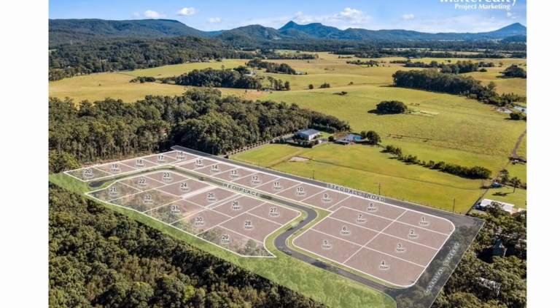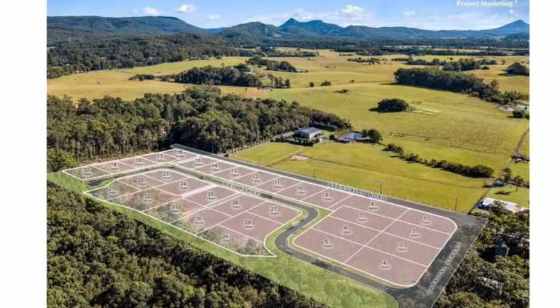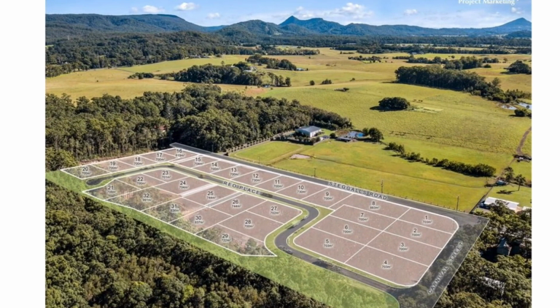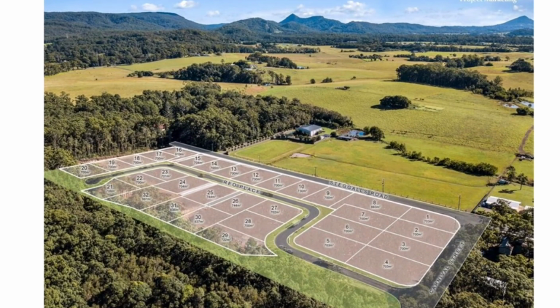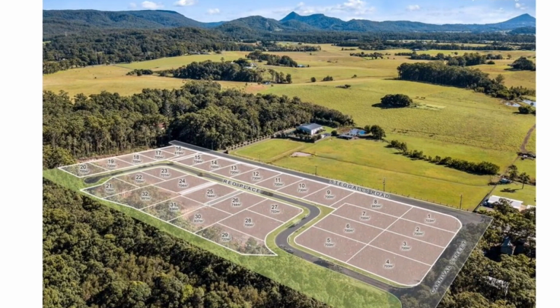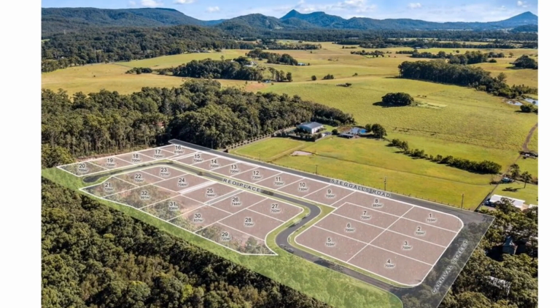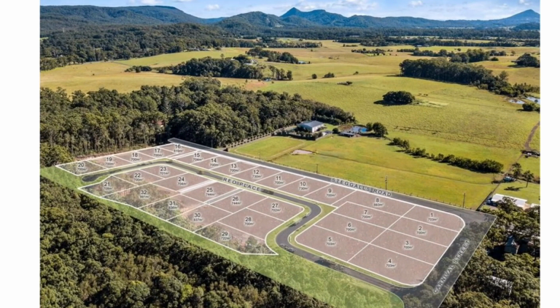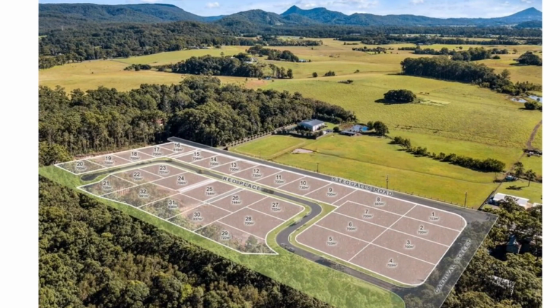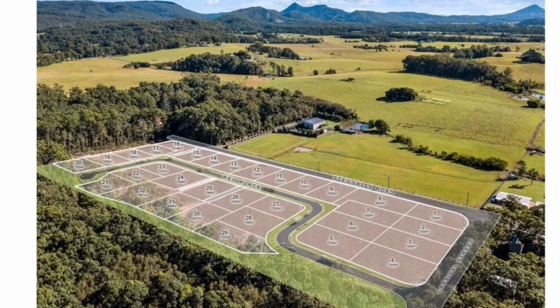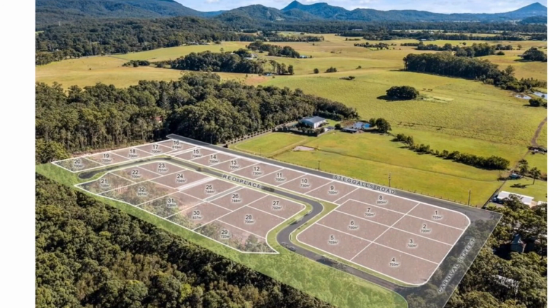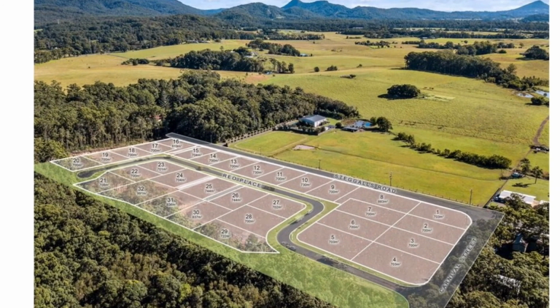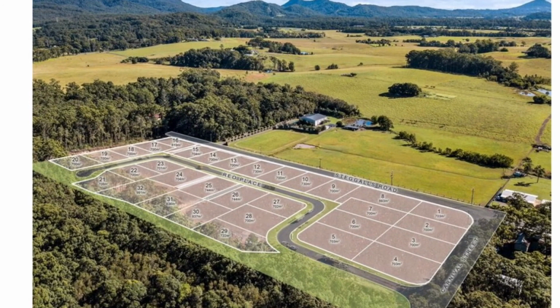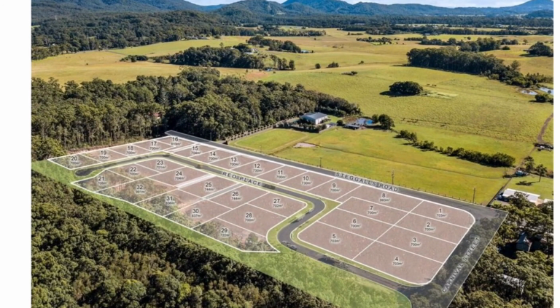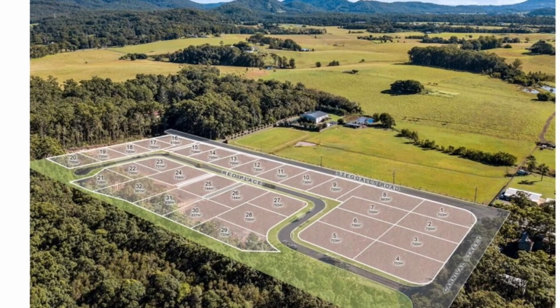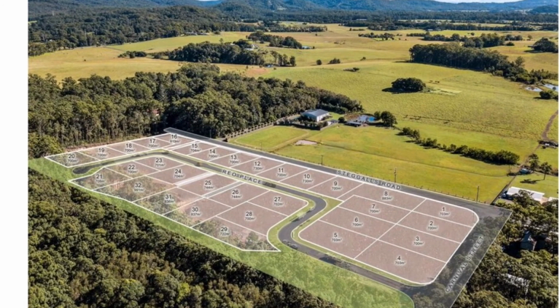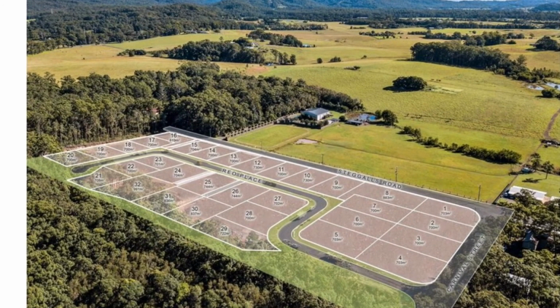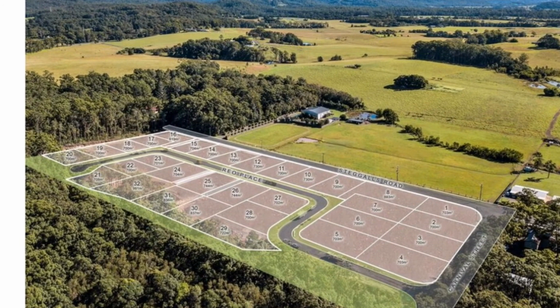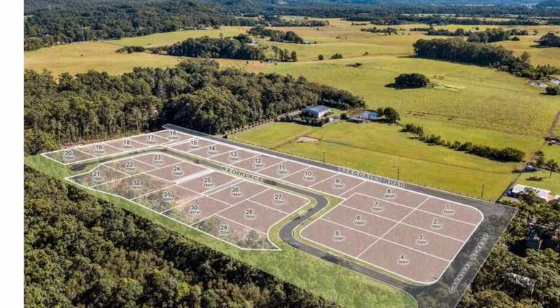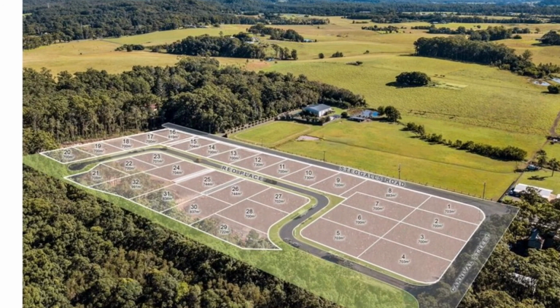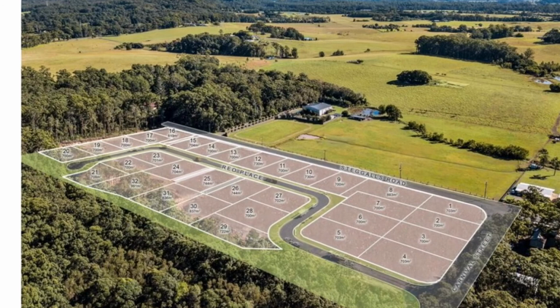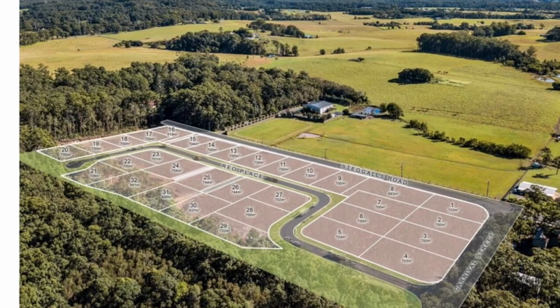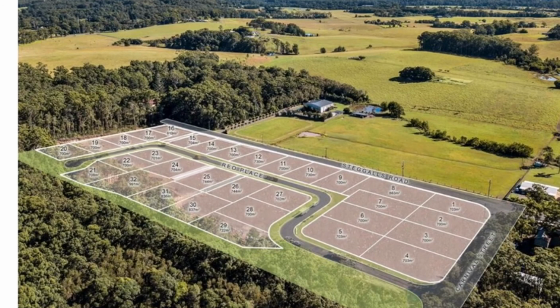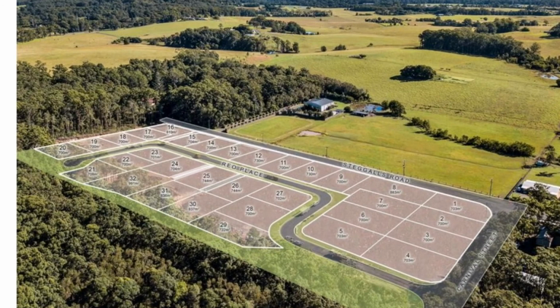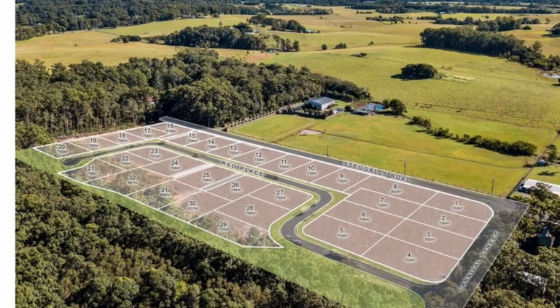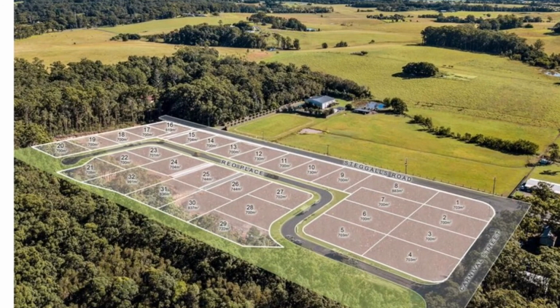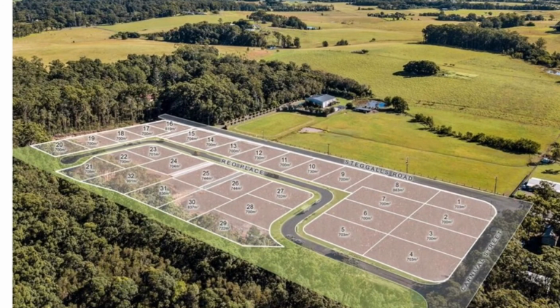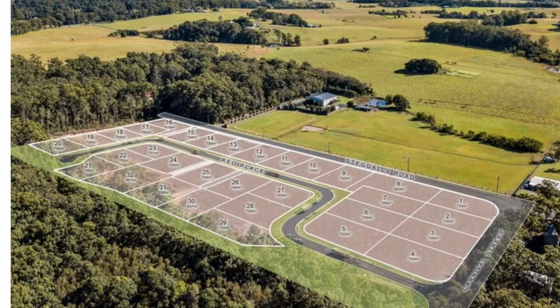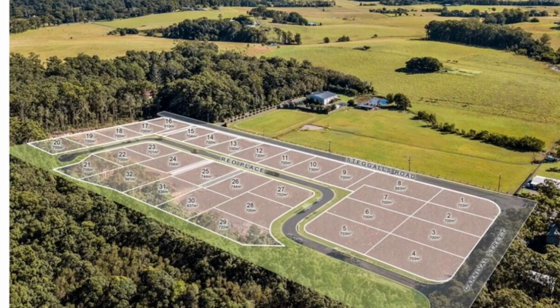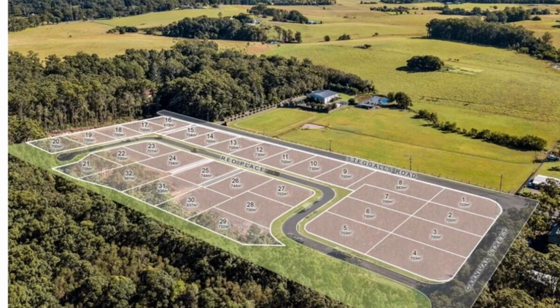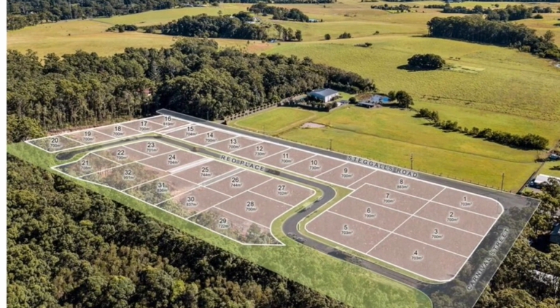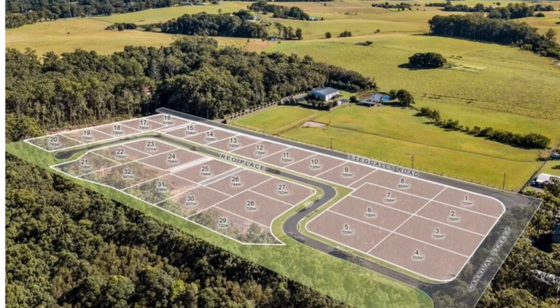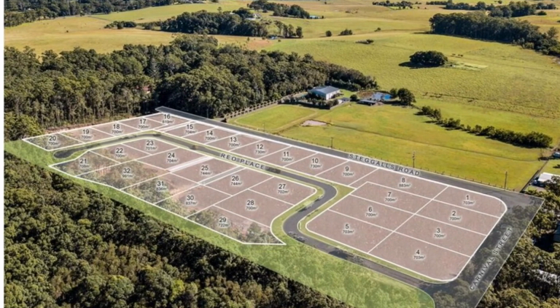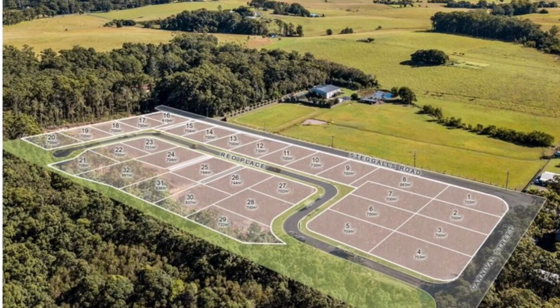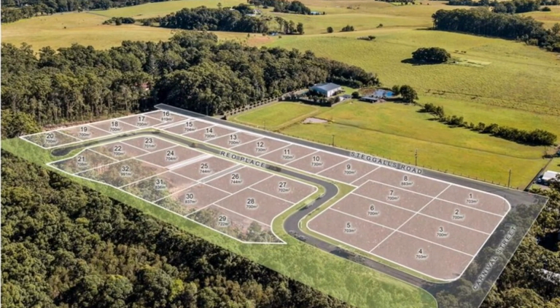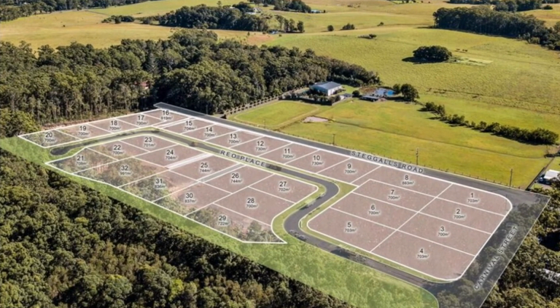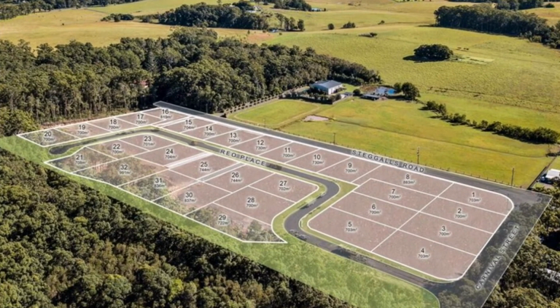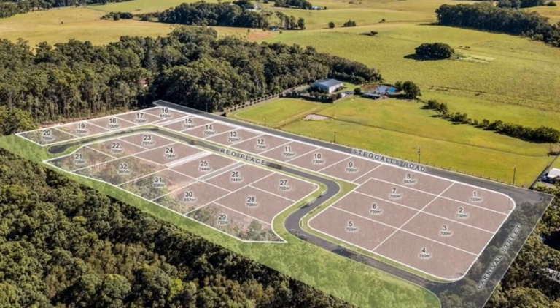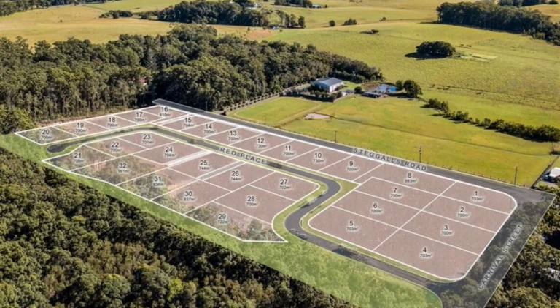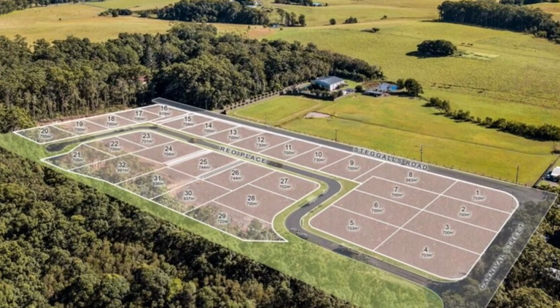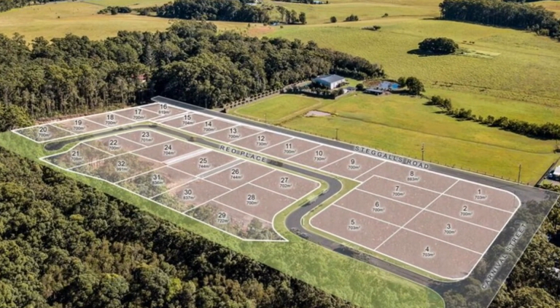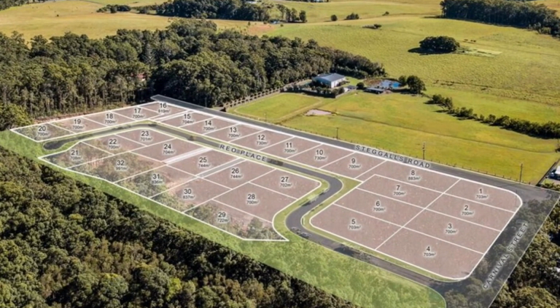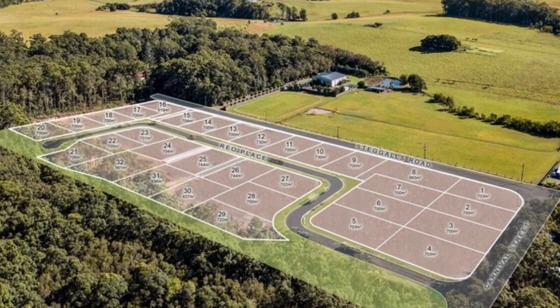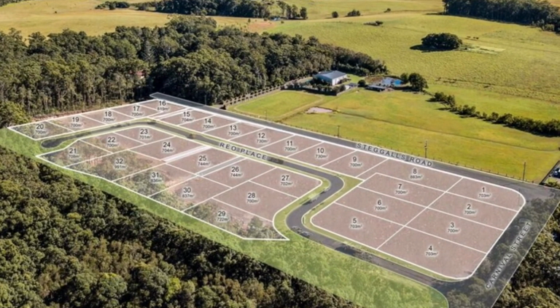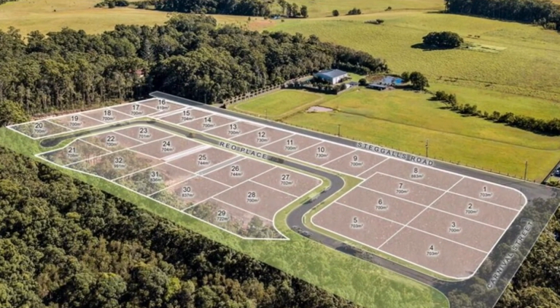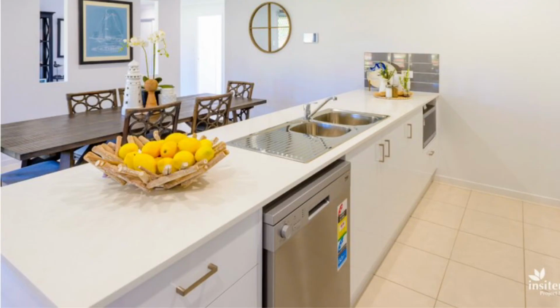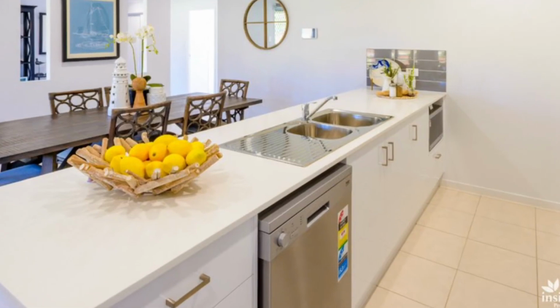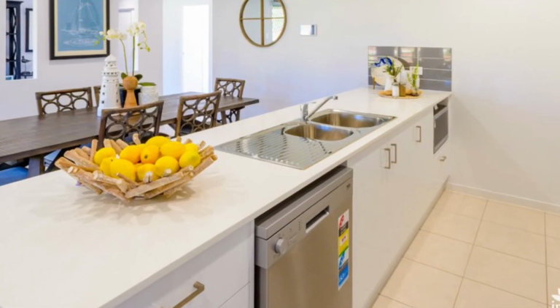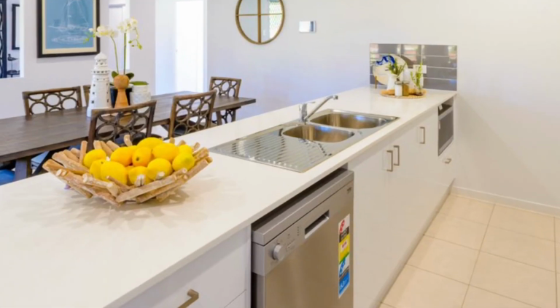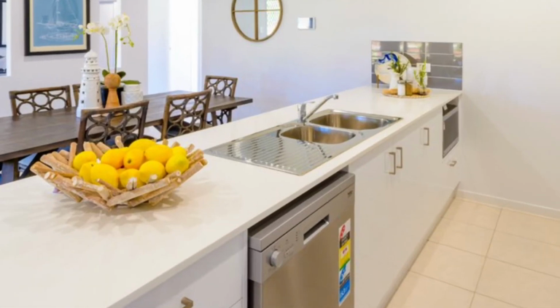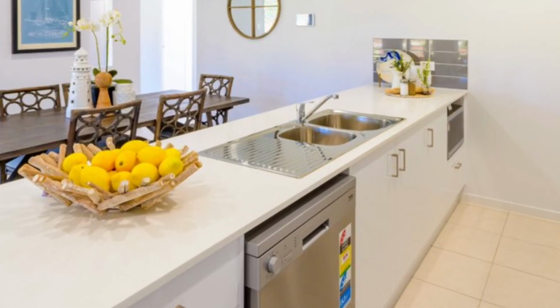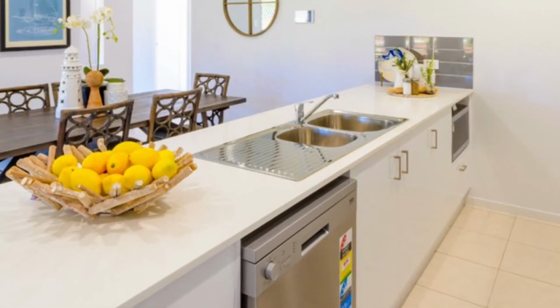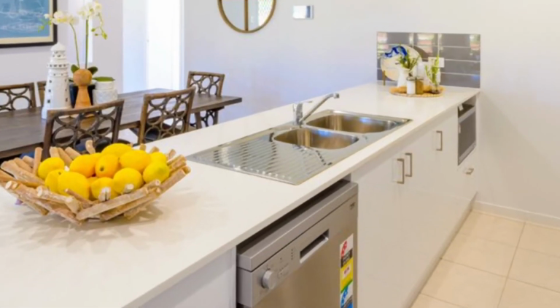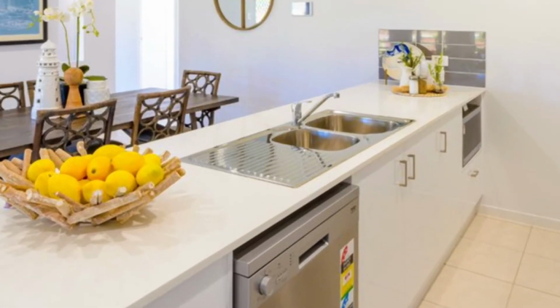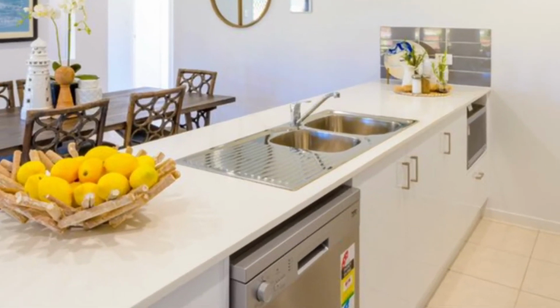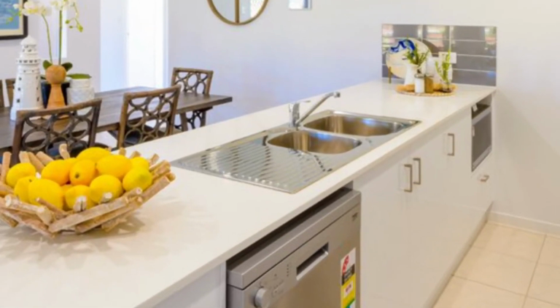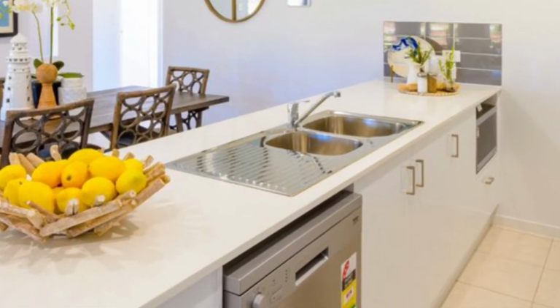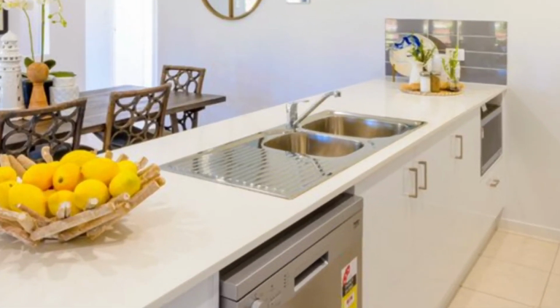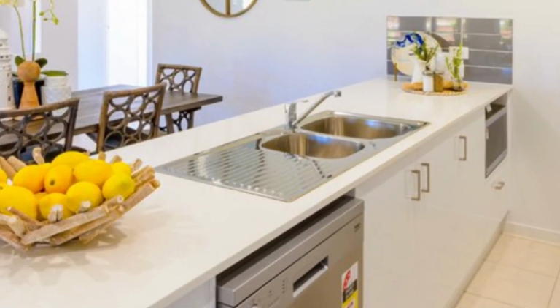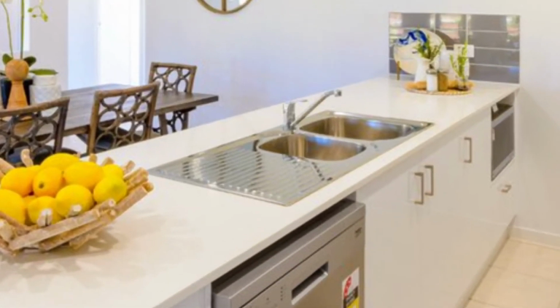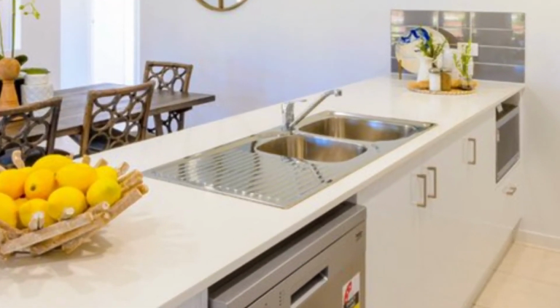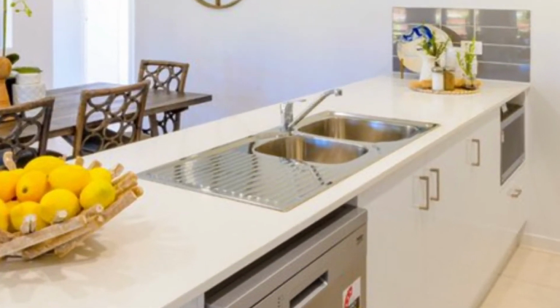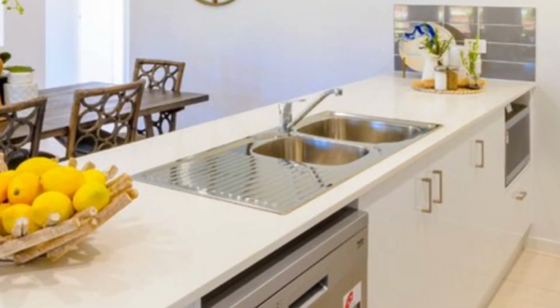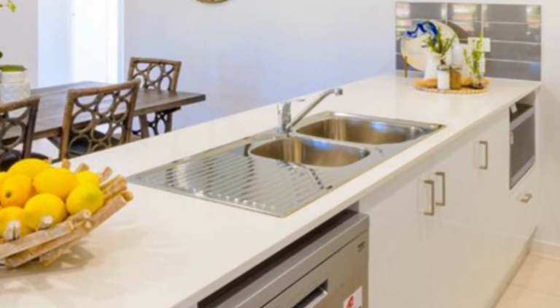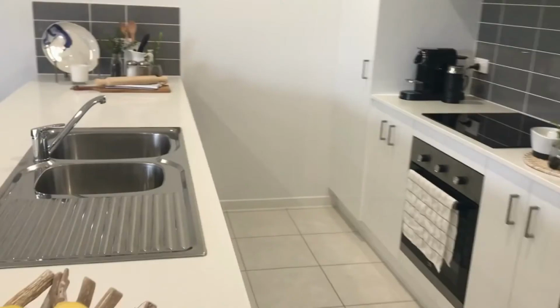Build your brand new home today on the 700 metre square block at Yandina Forest. Here's what your new home could look like.